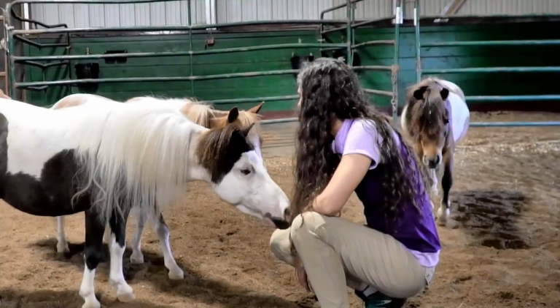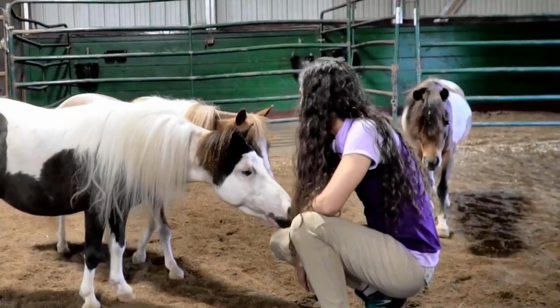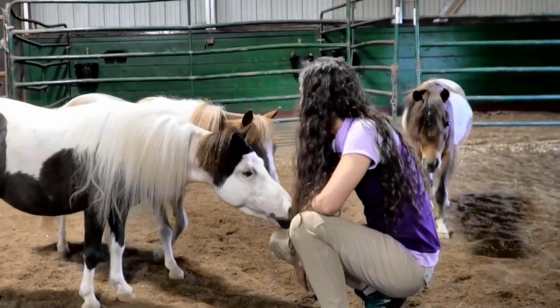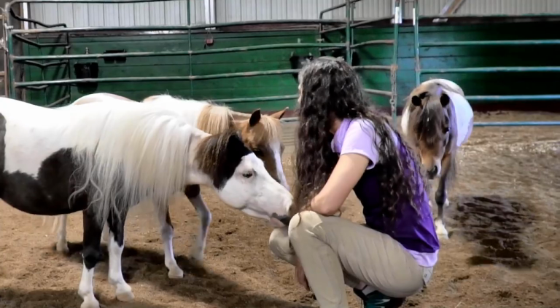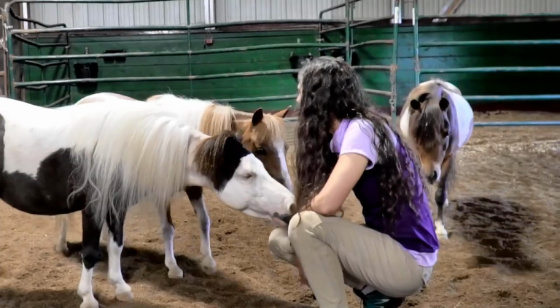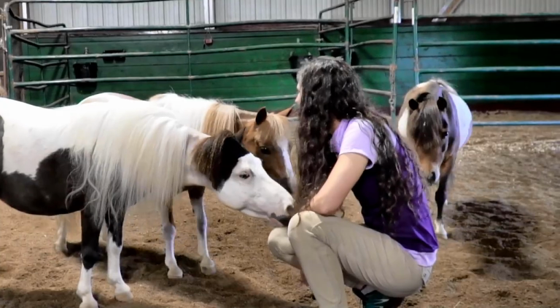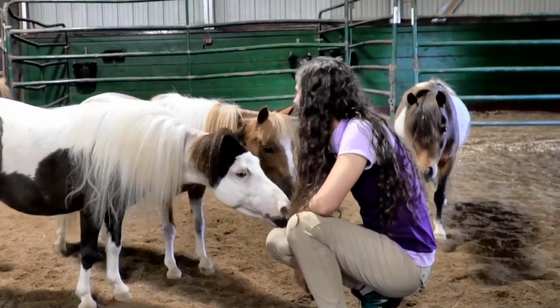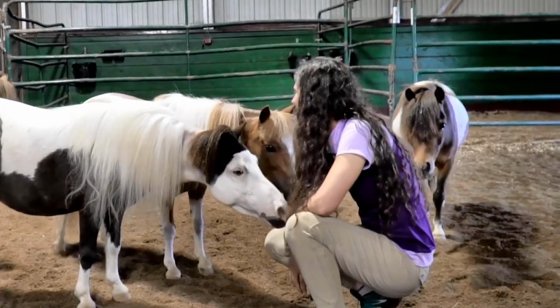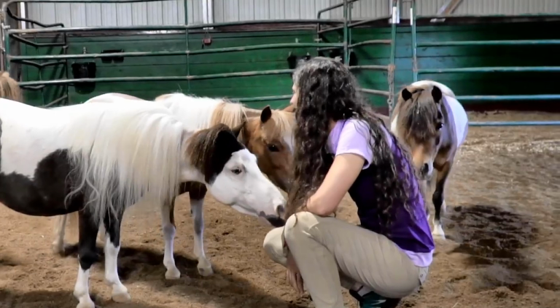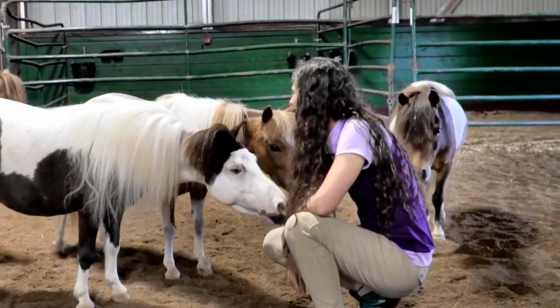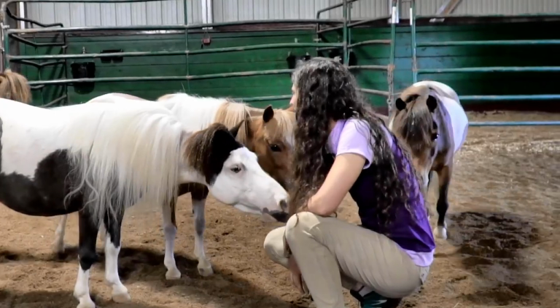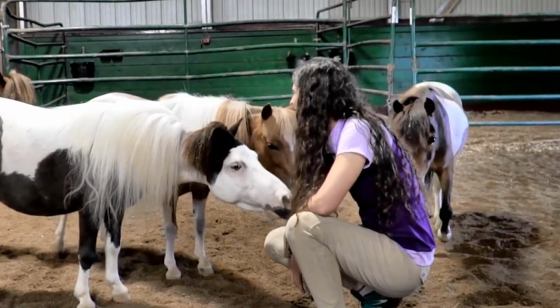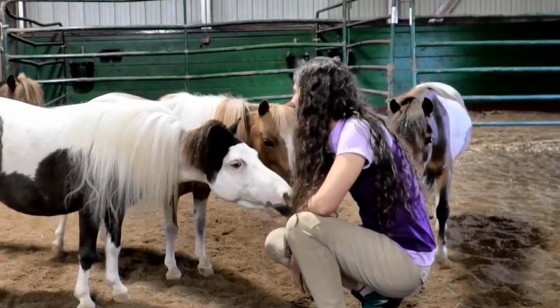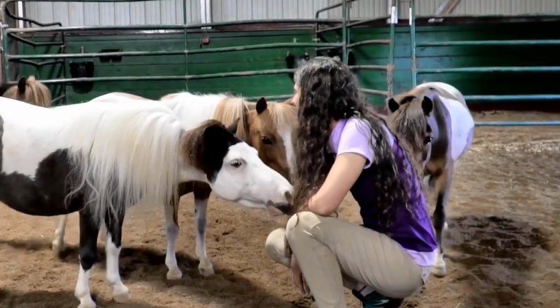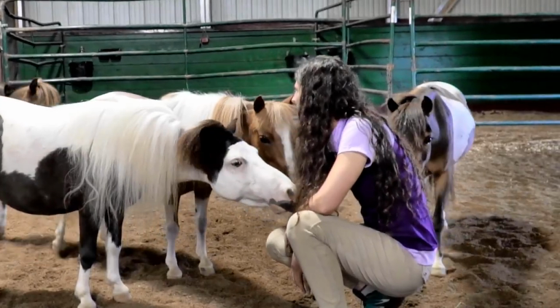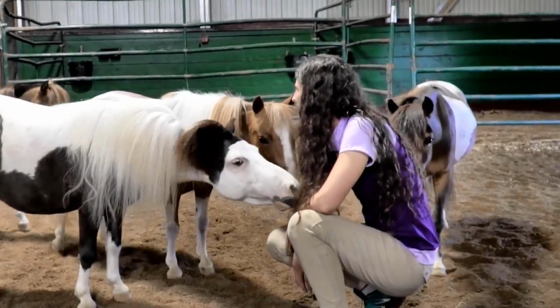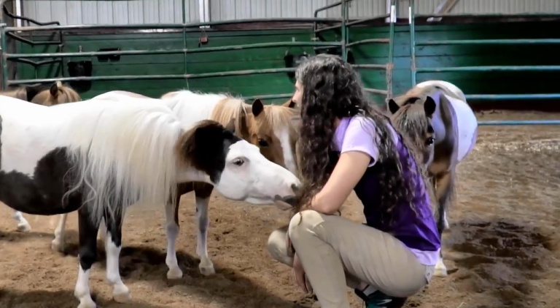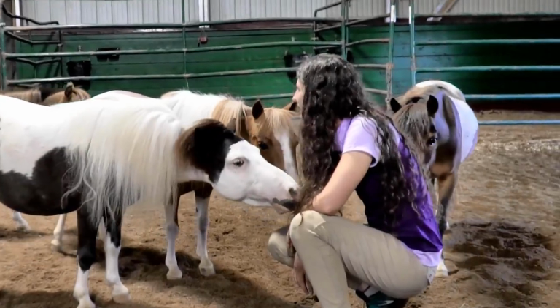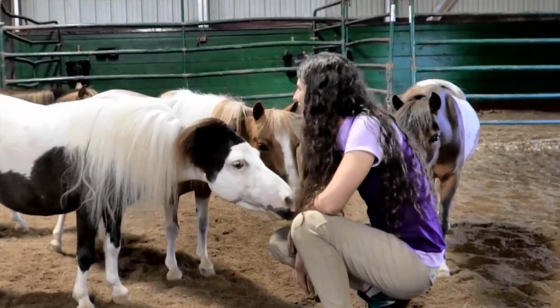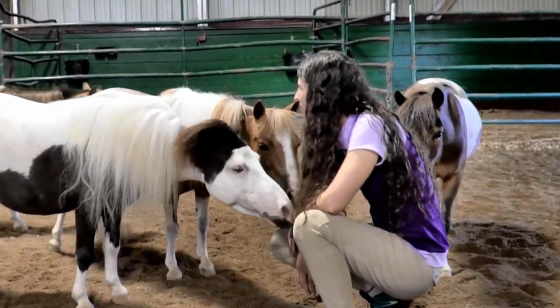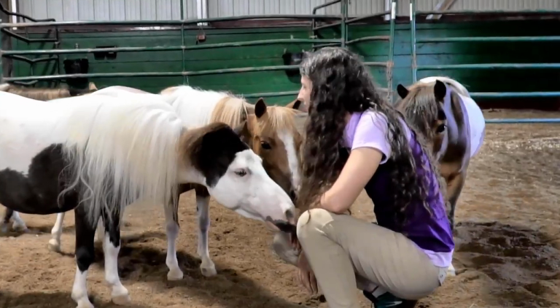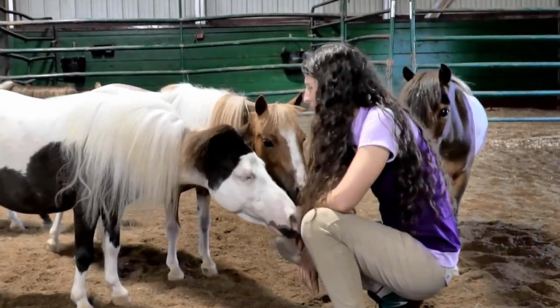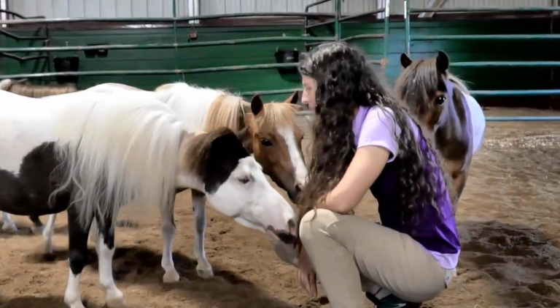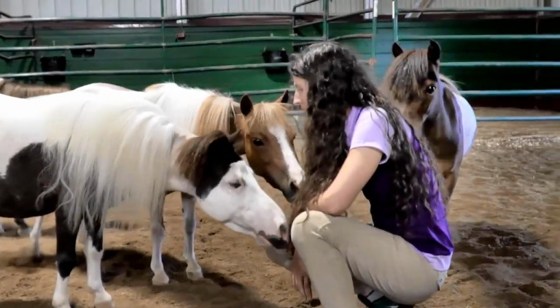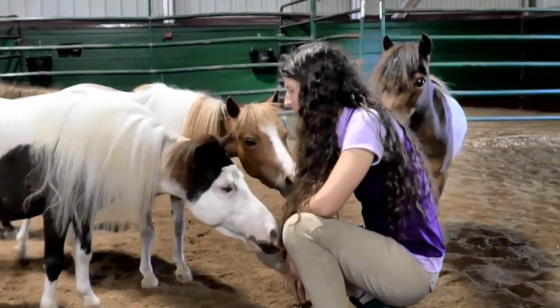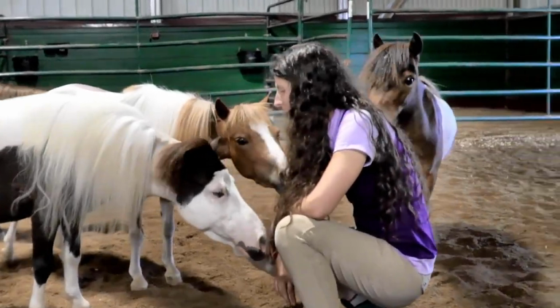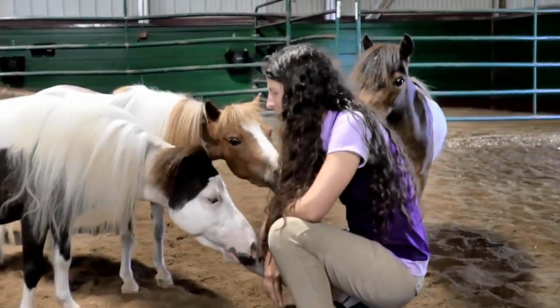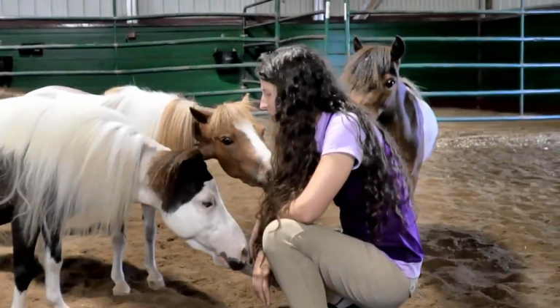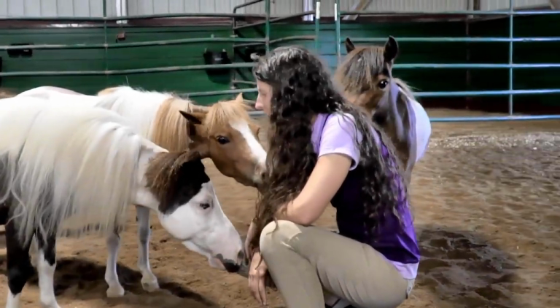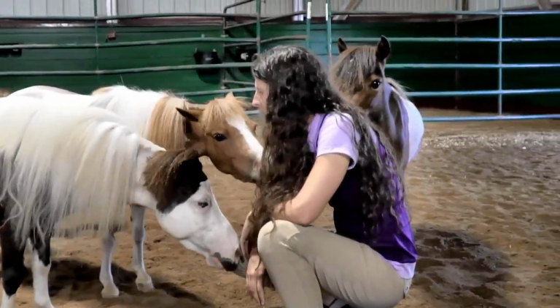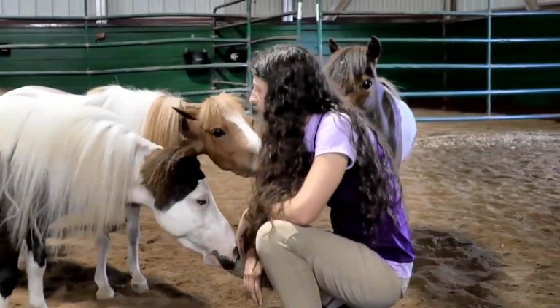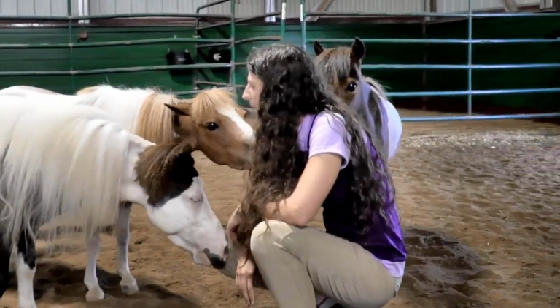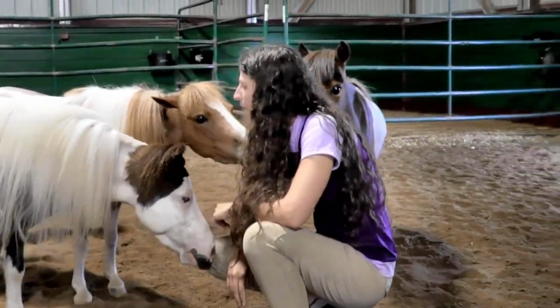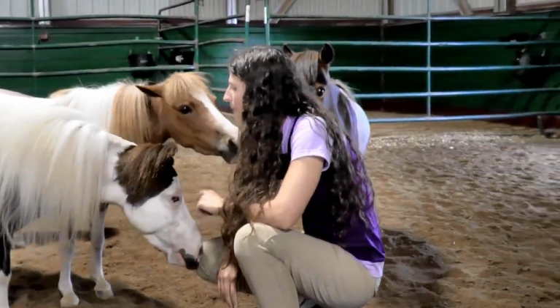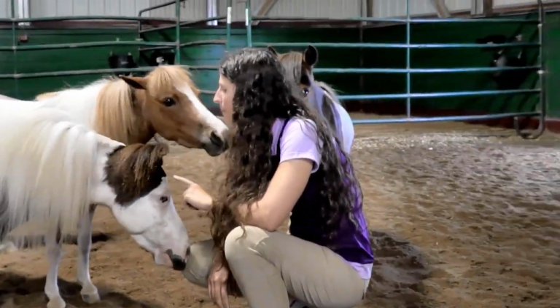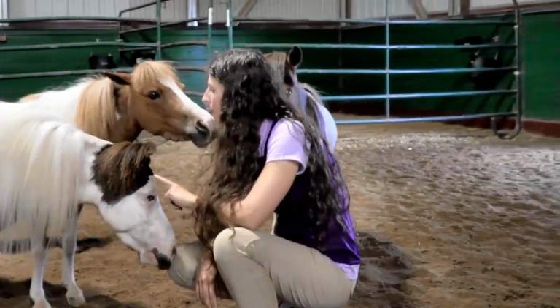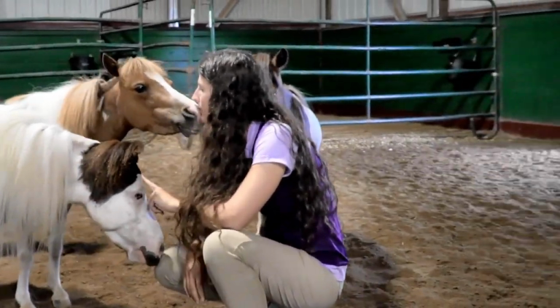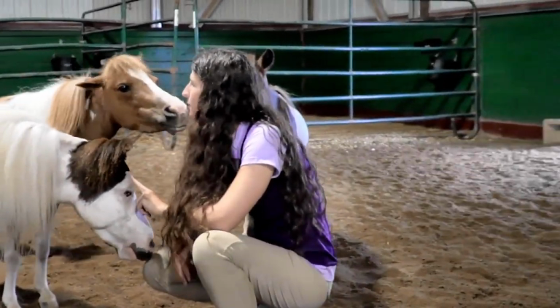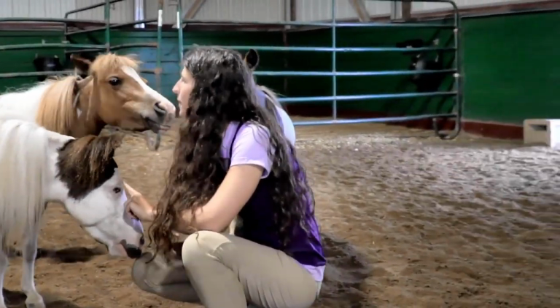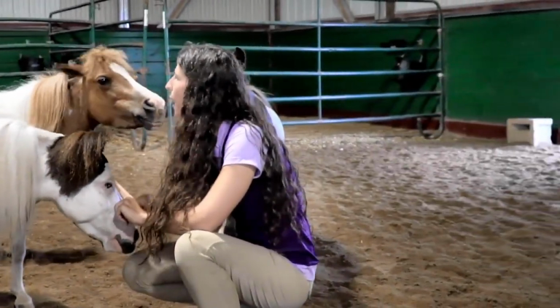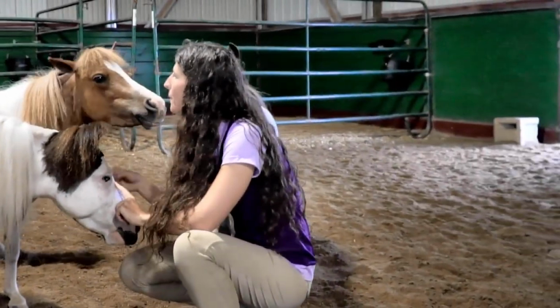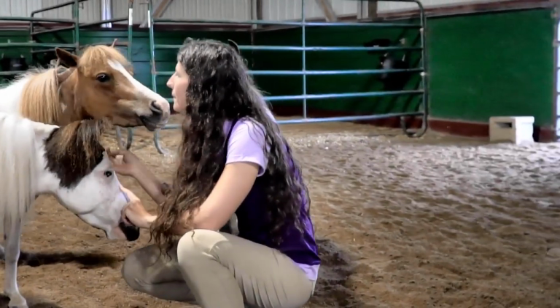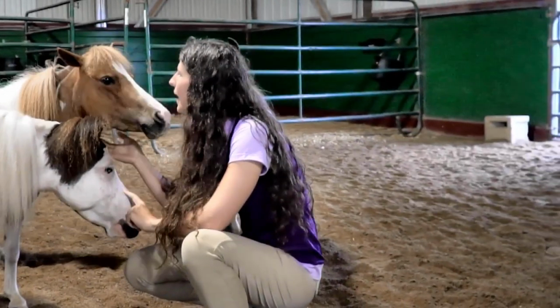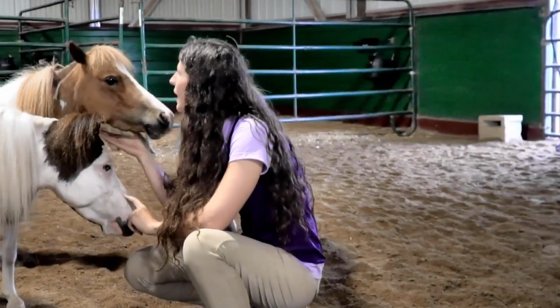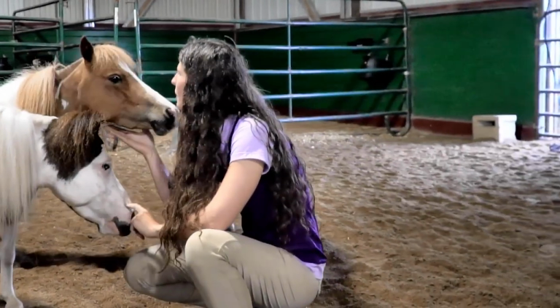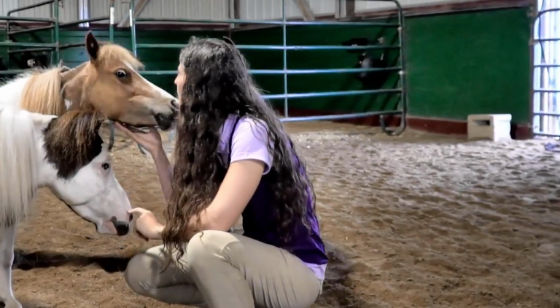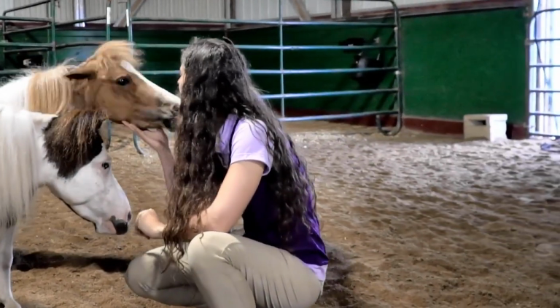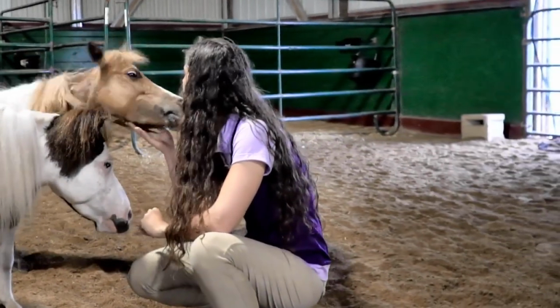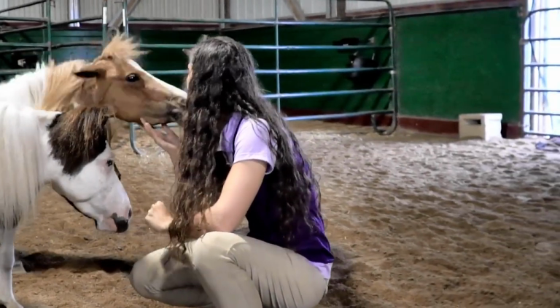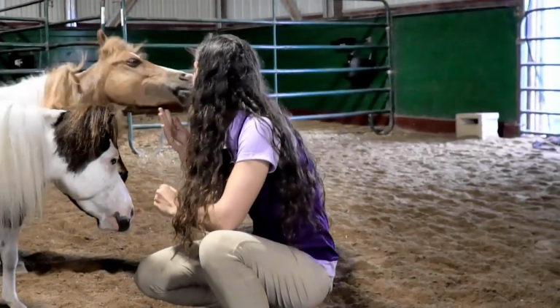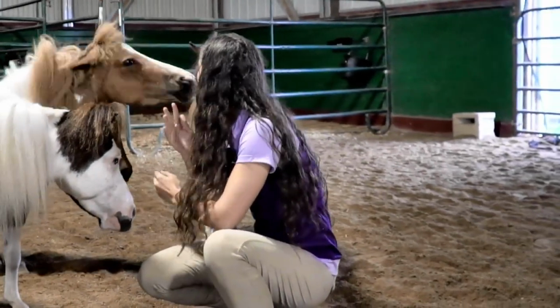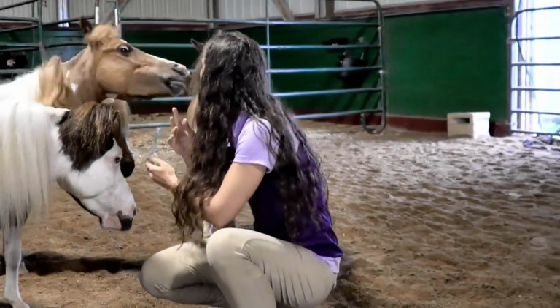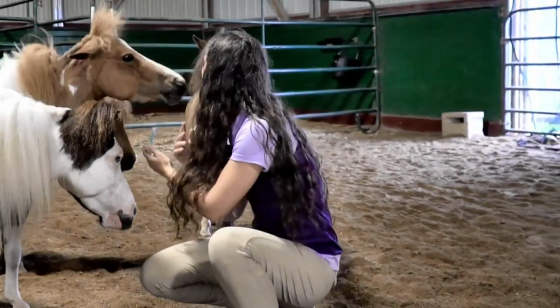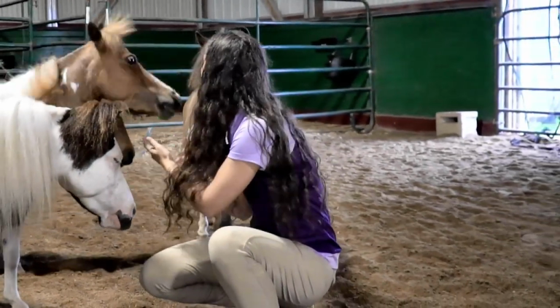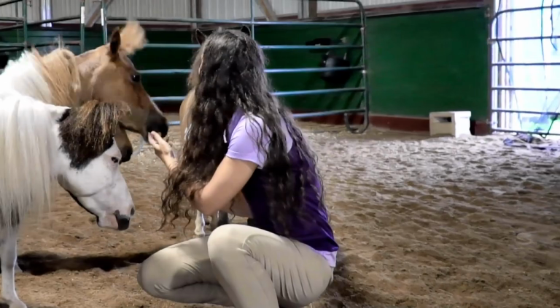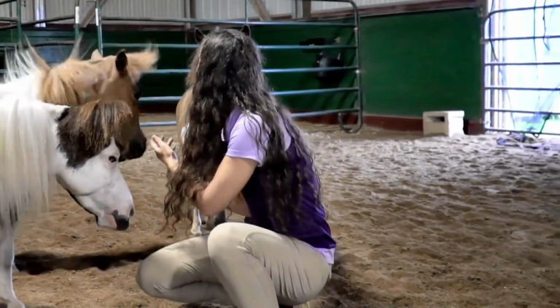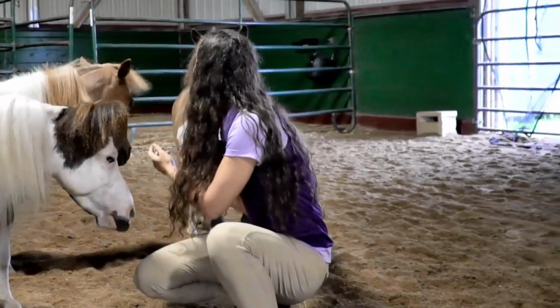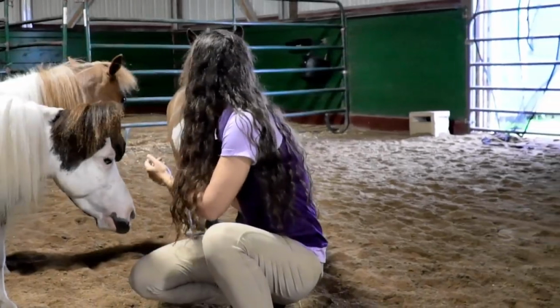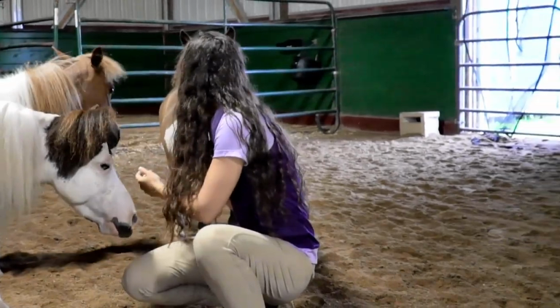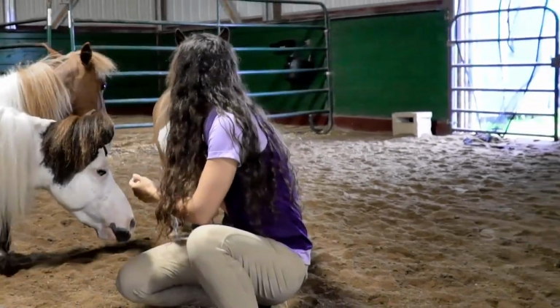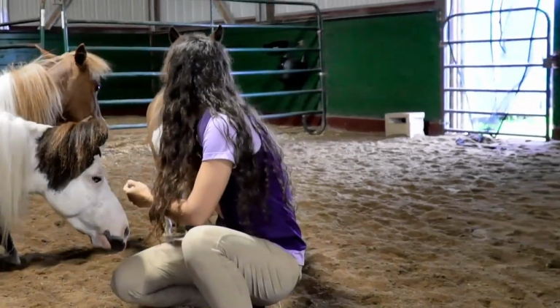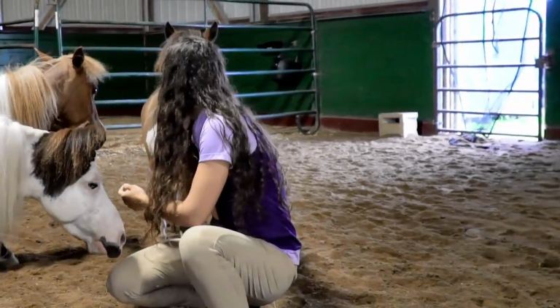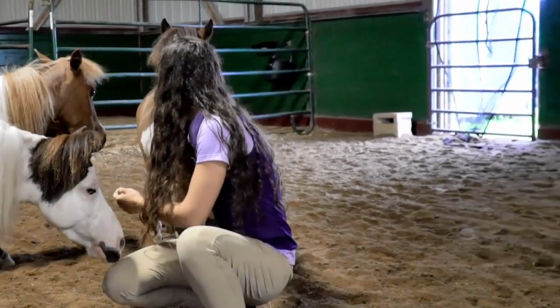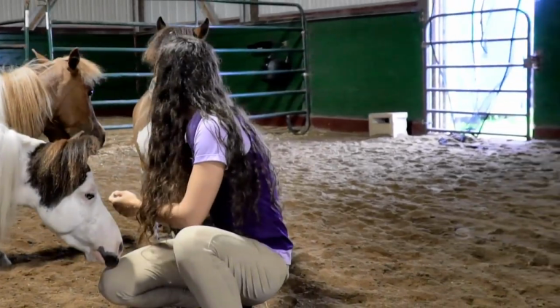I cannot get over how cute you all are. I want to bring you home — and I will bring you home, actually.